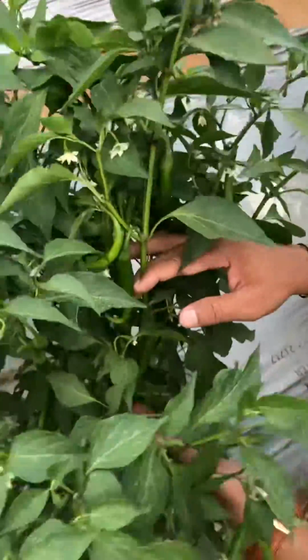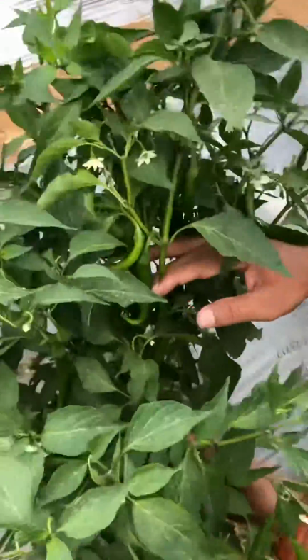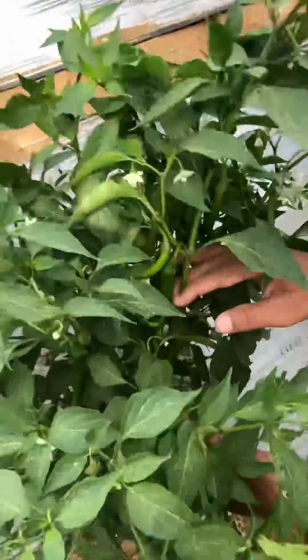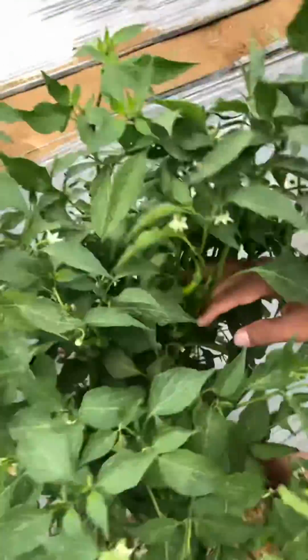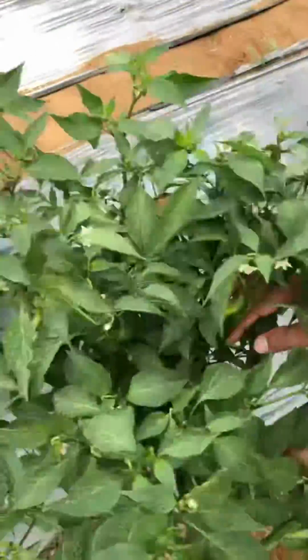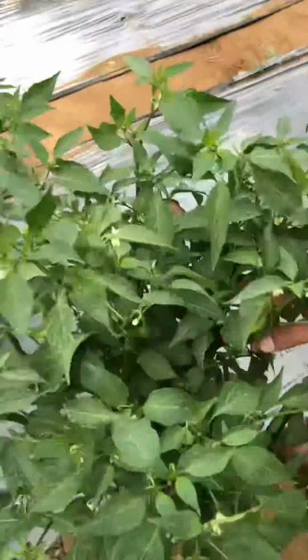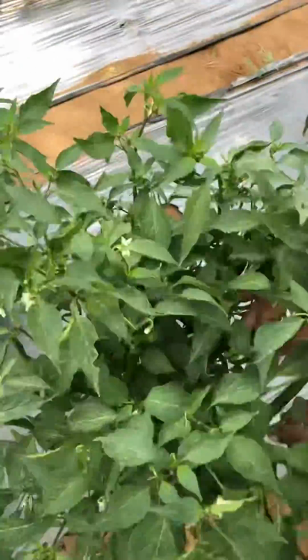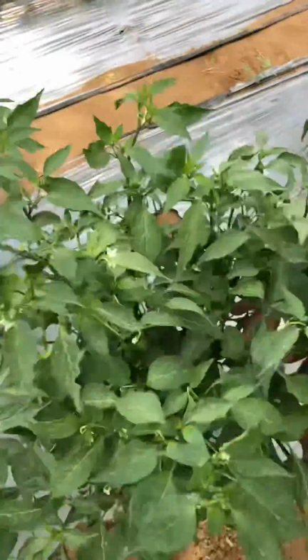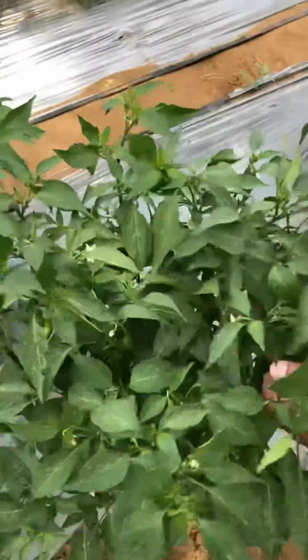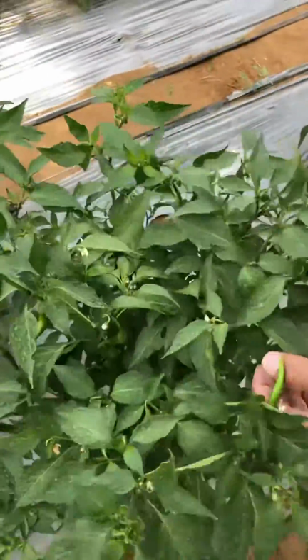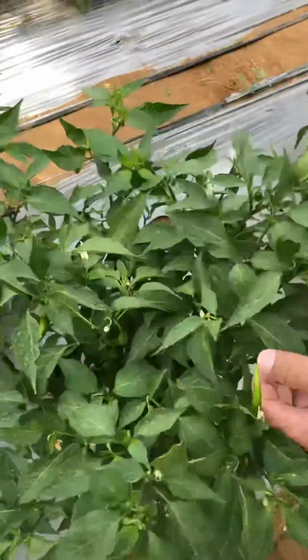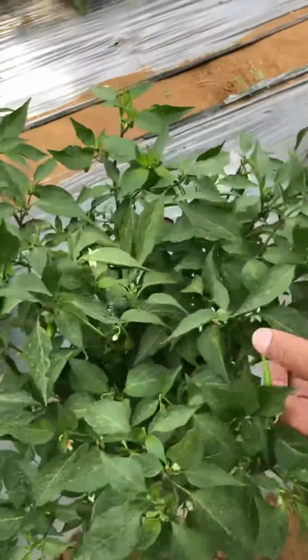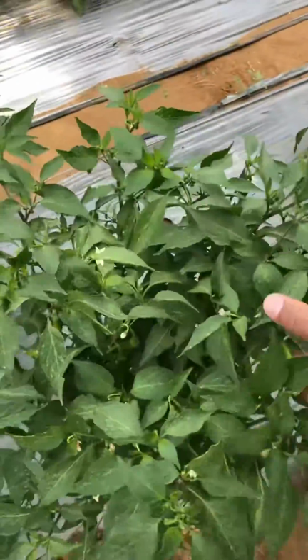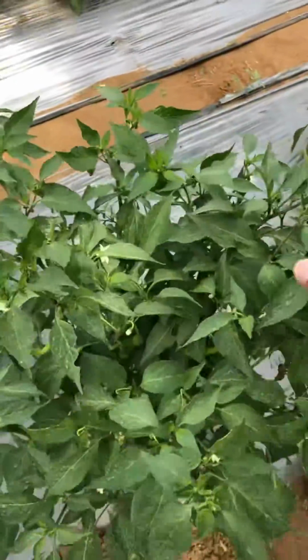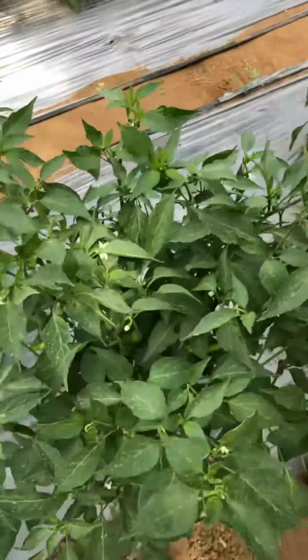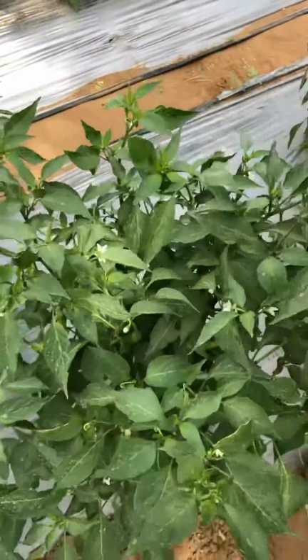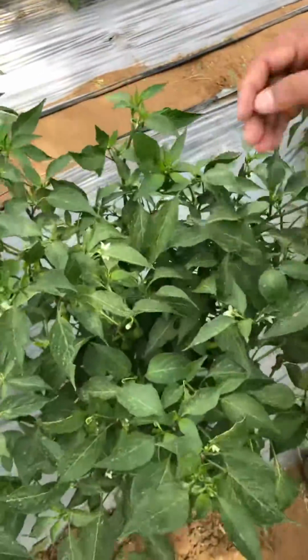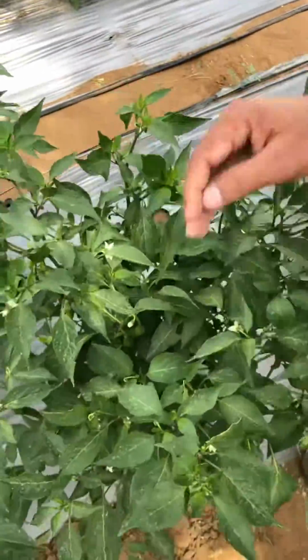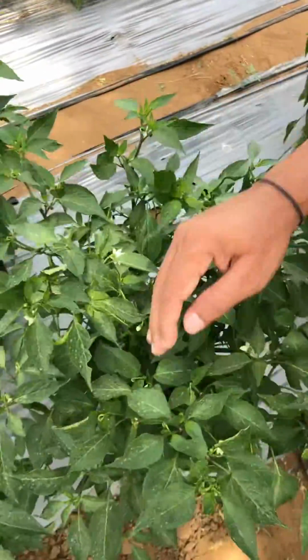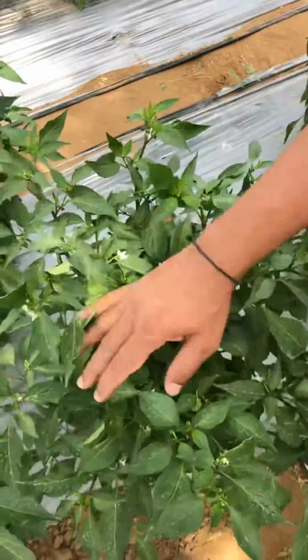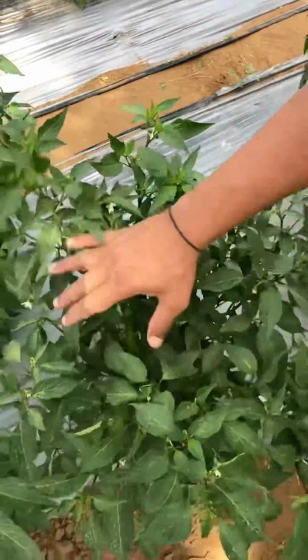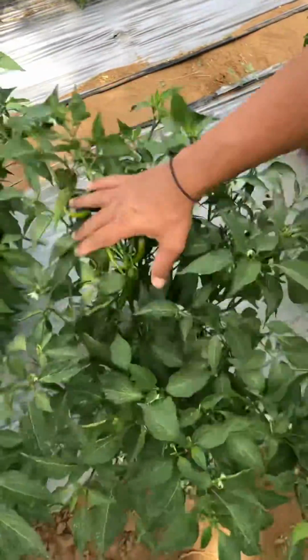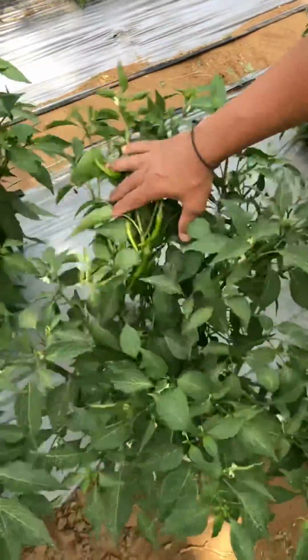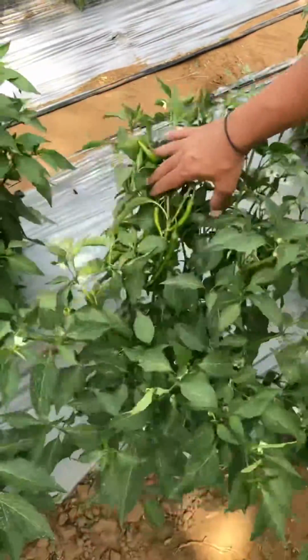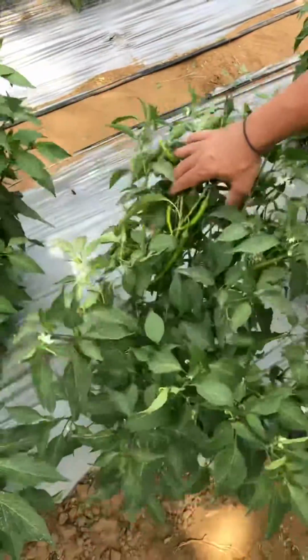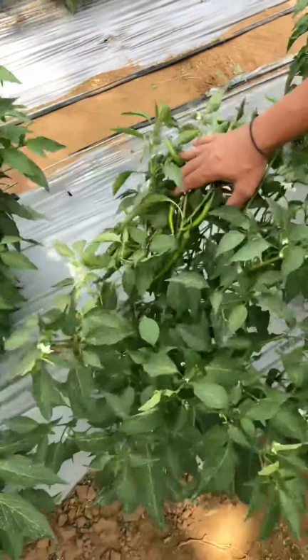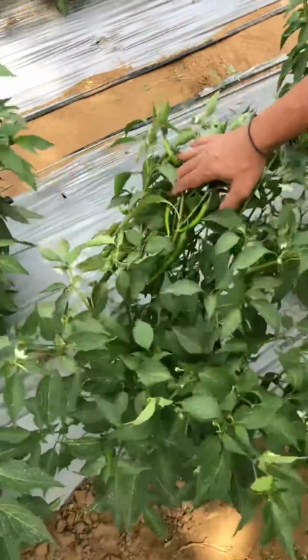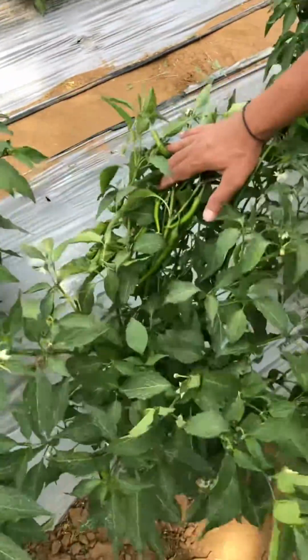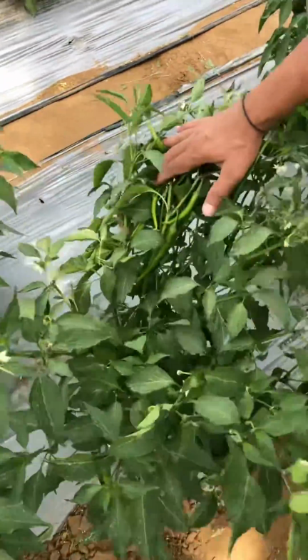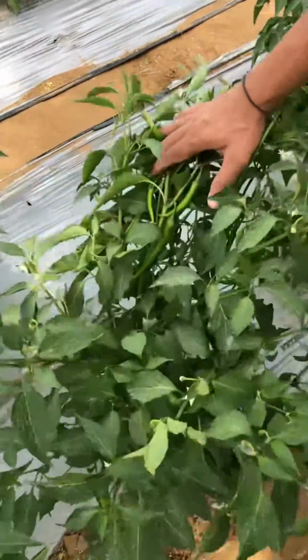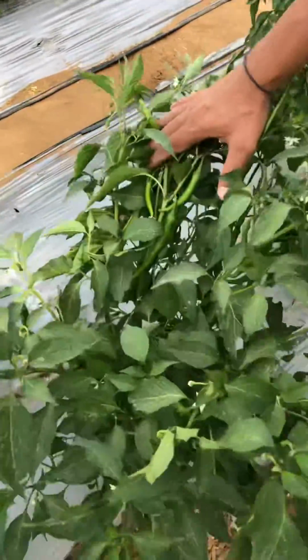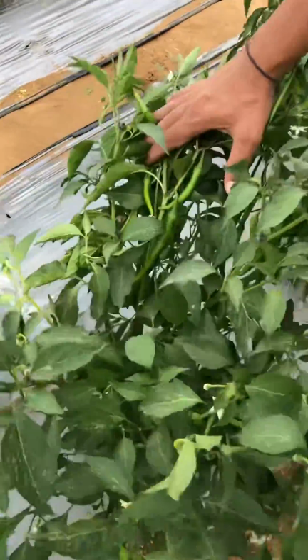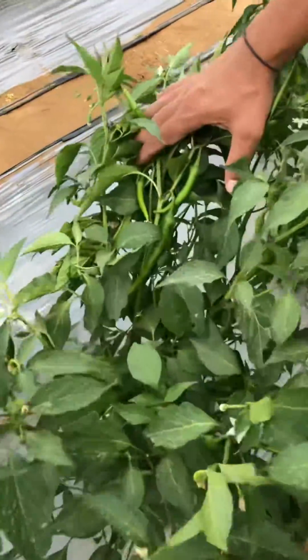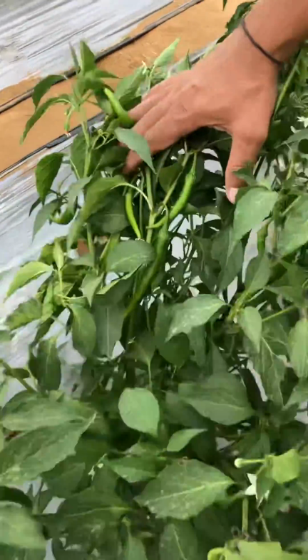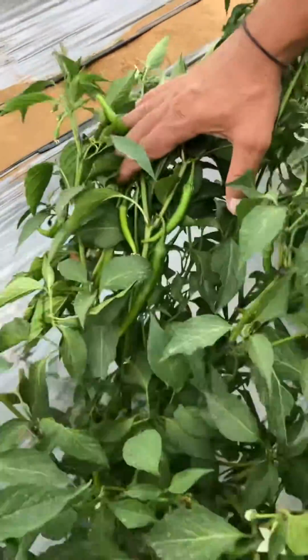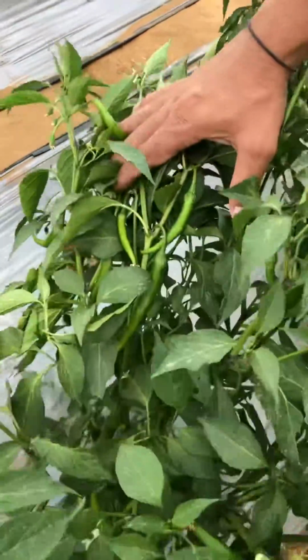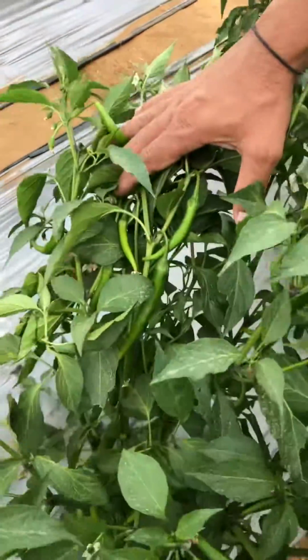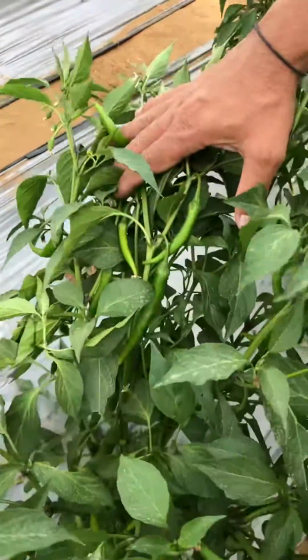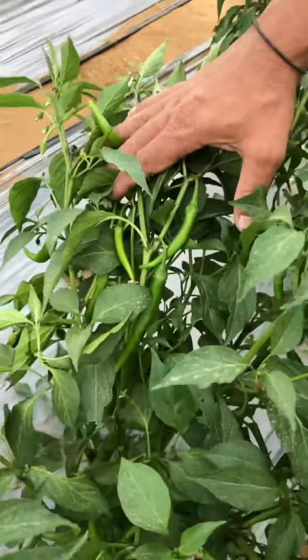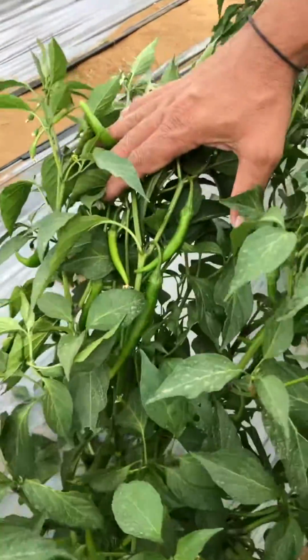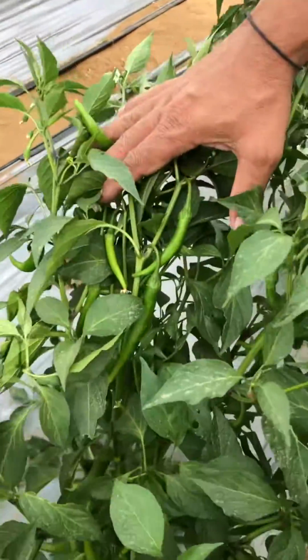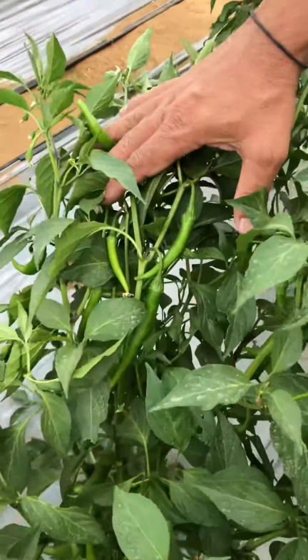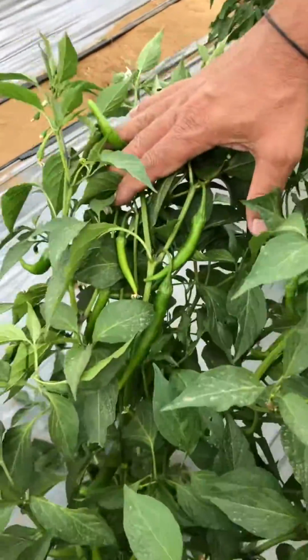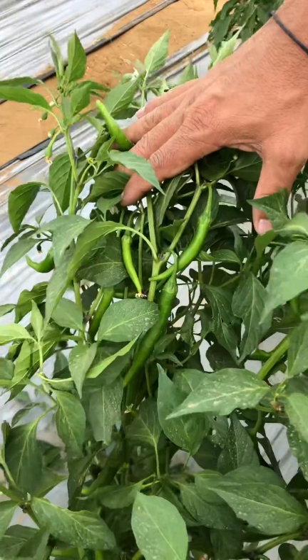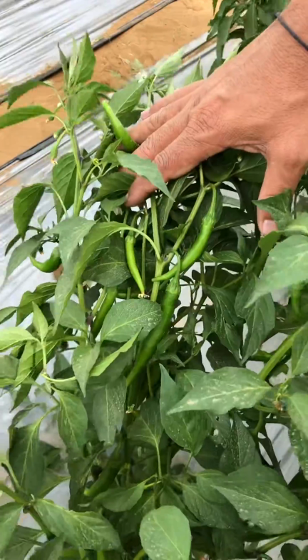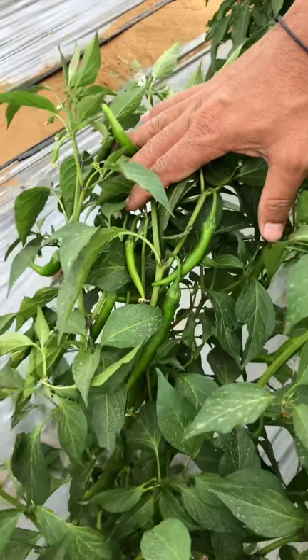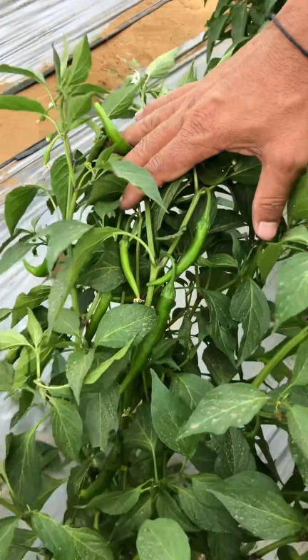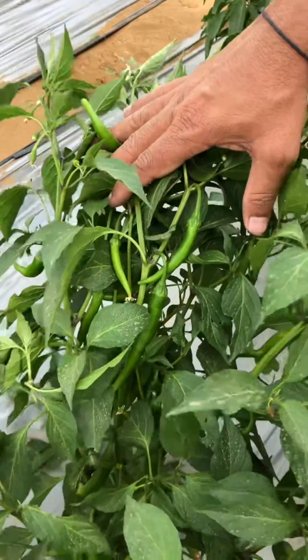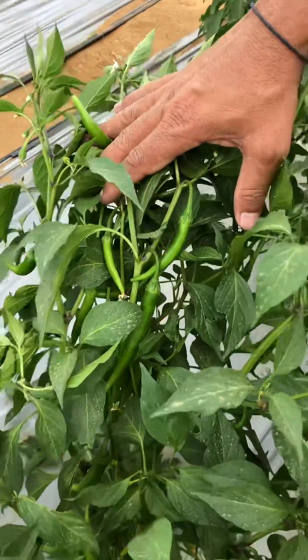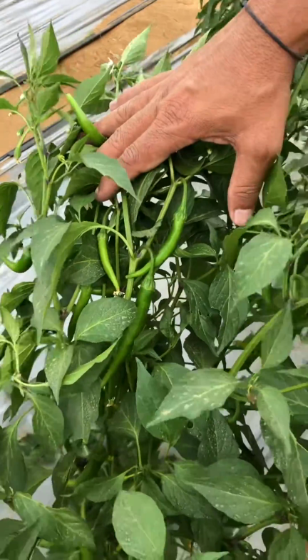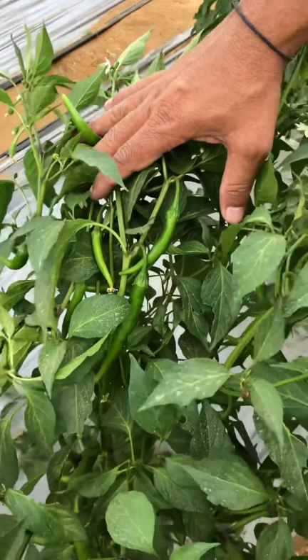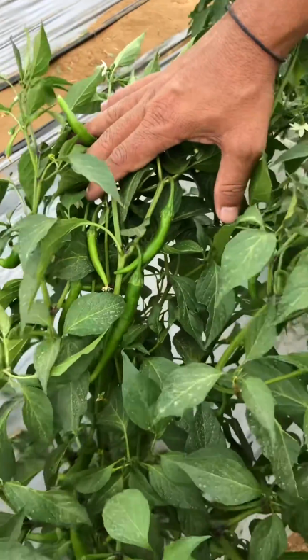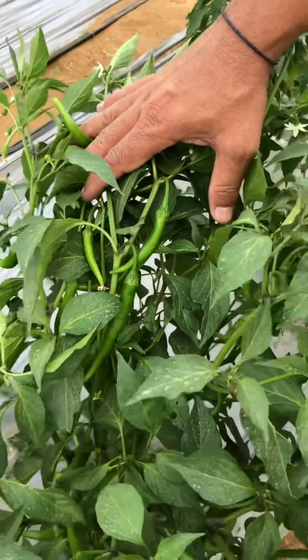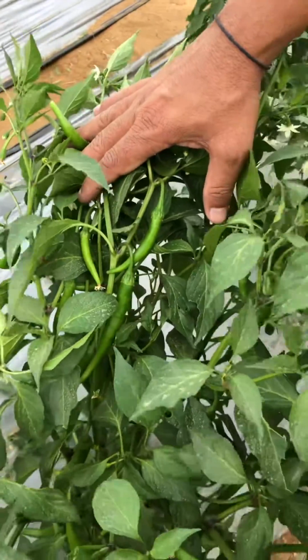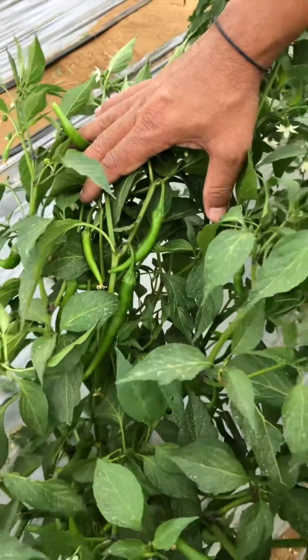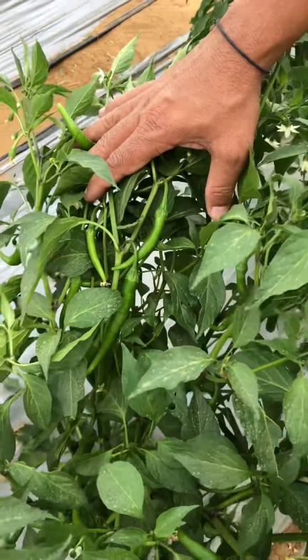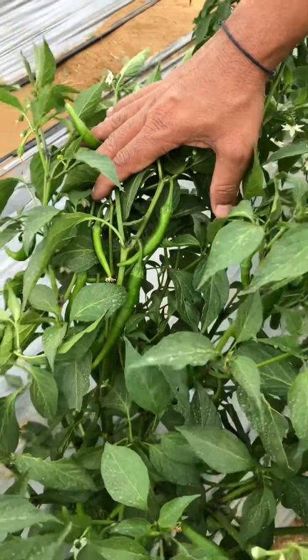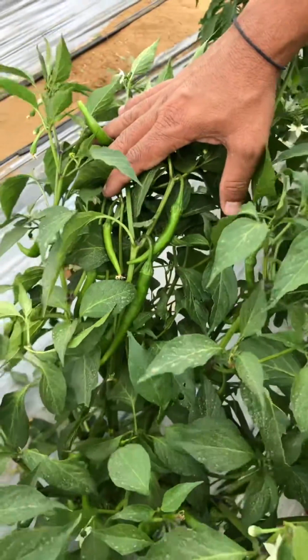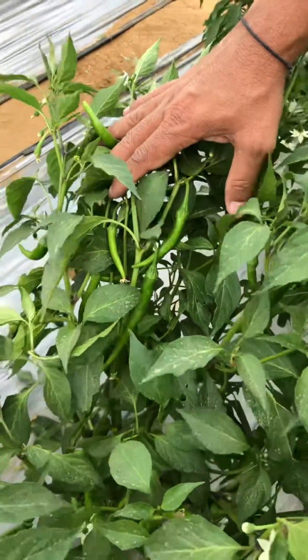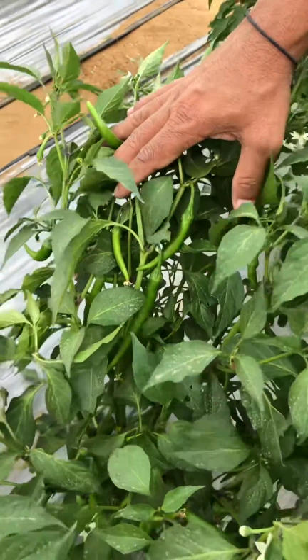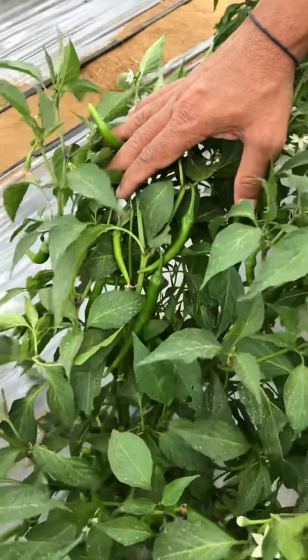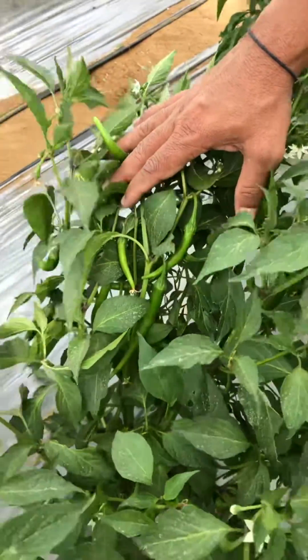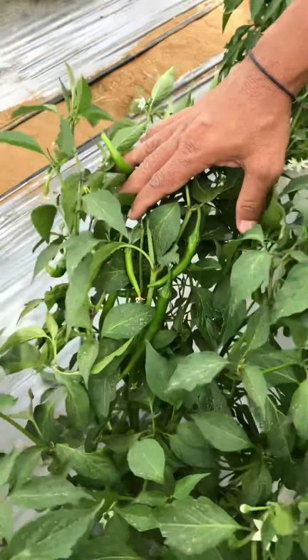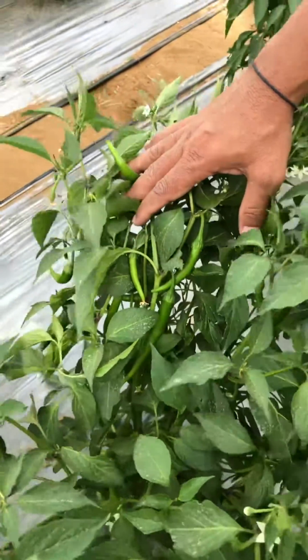This is what blossom end rot in hot pepper is about. Thank you.